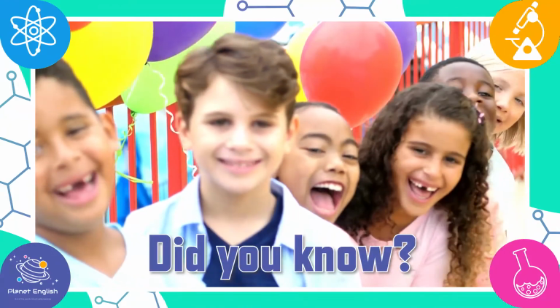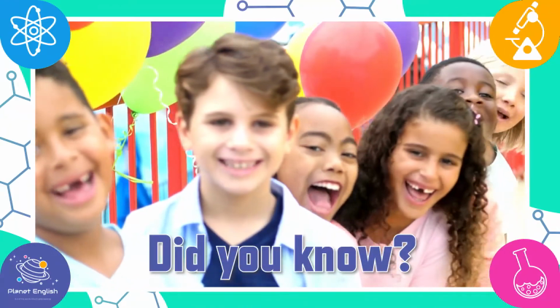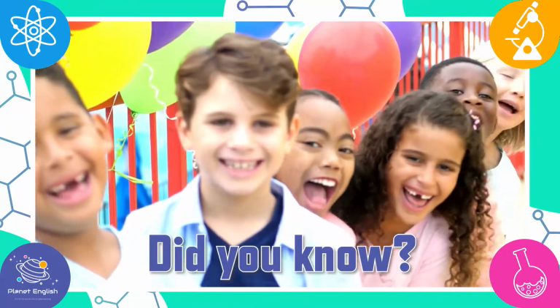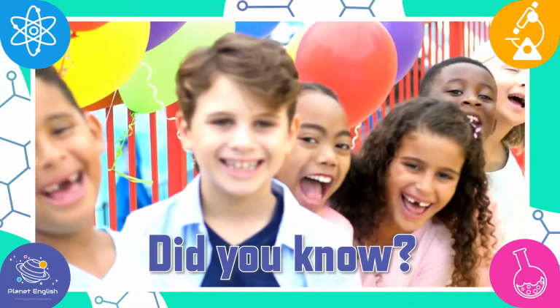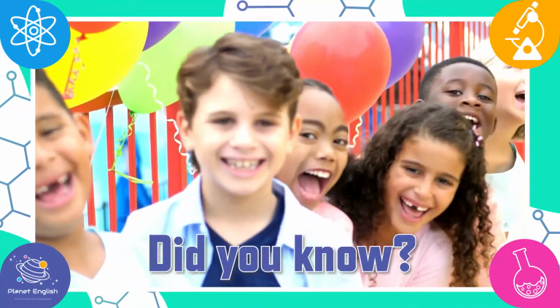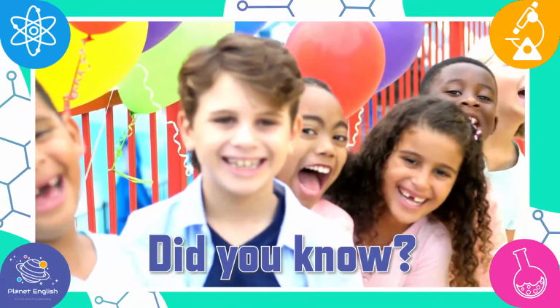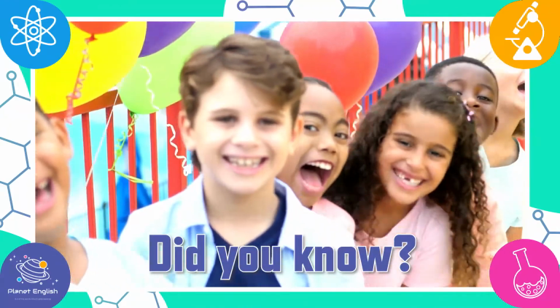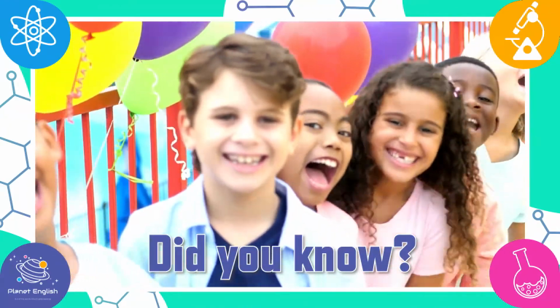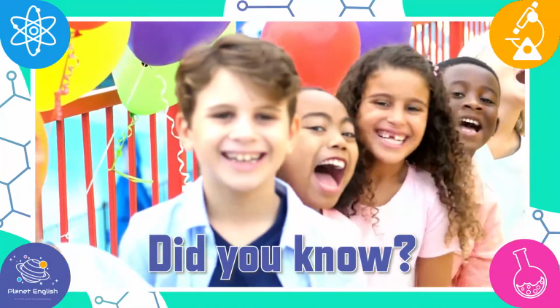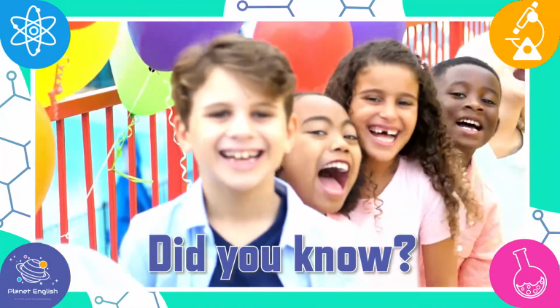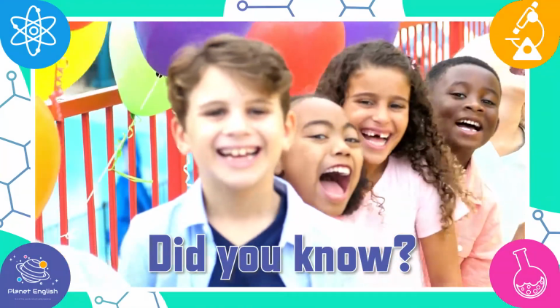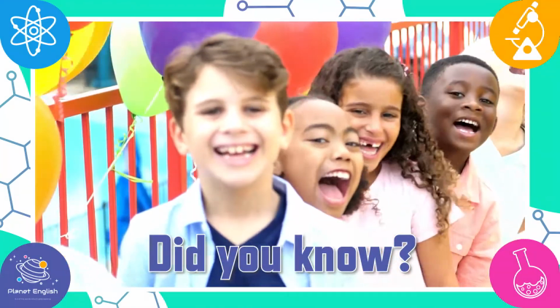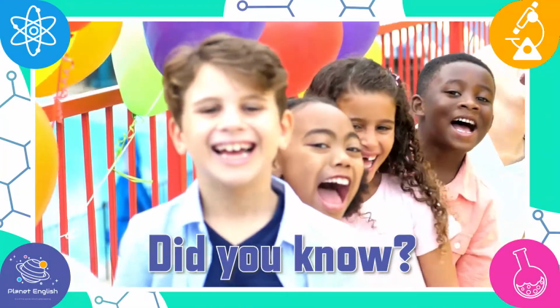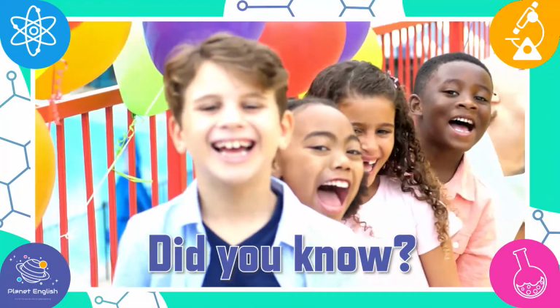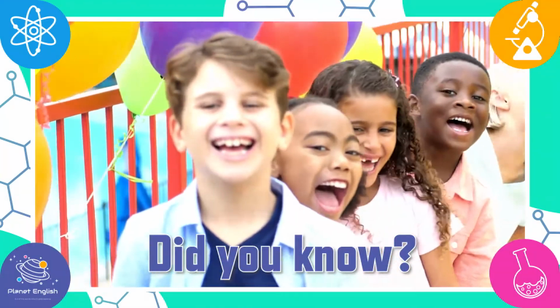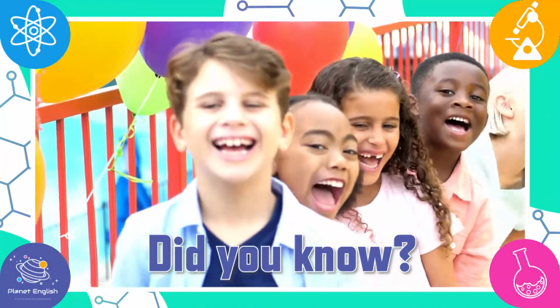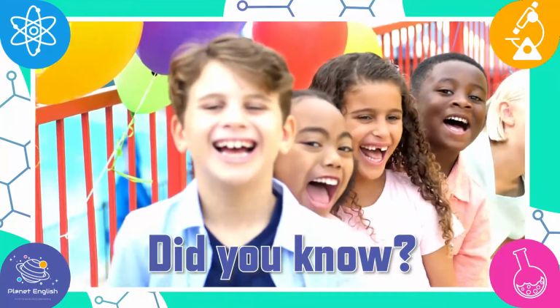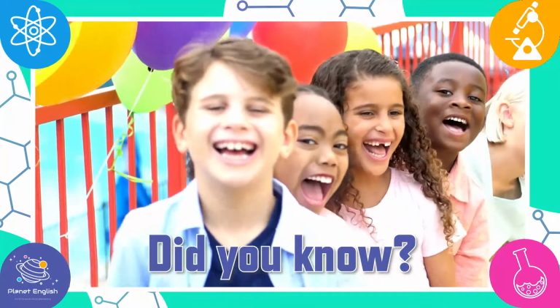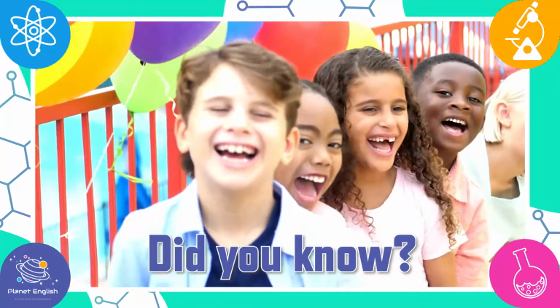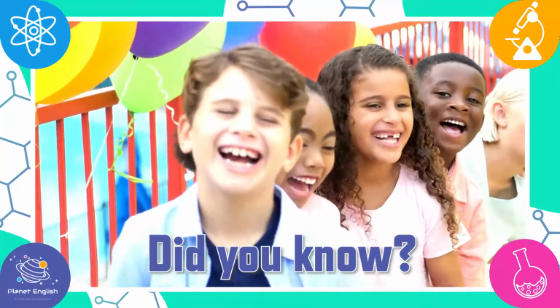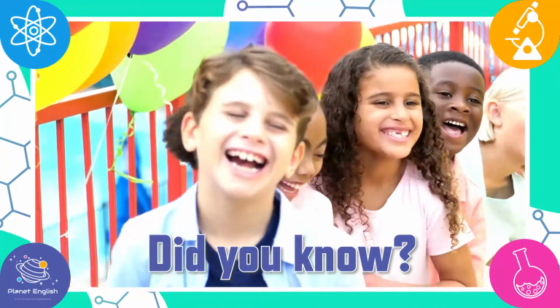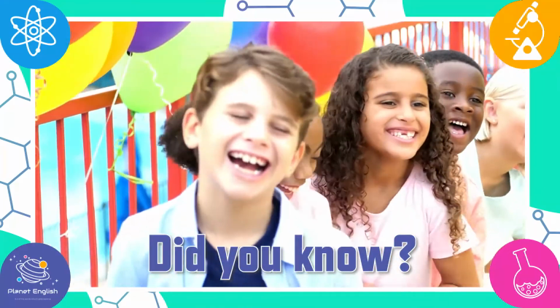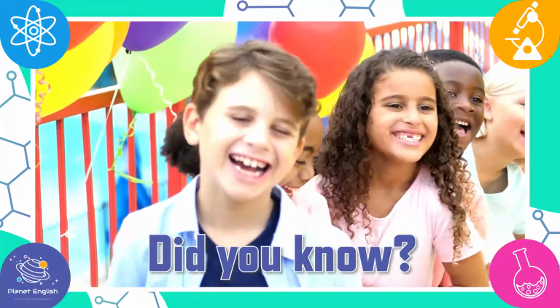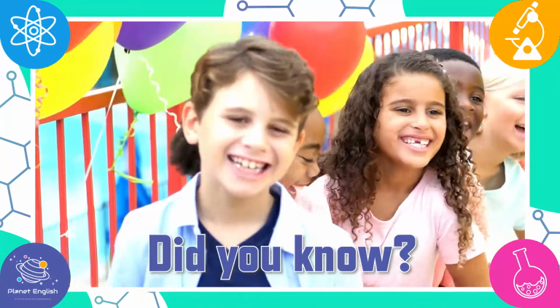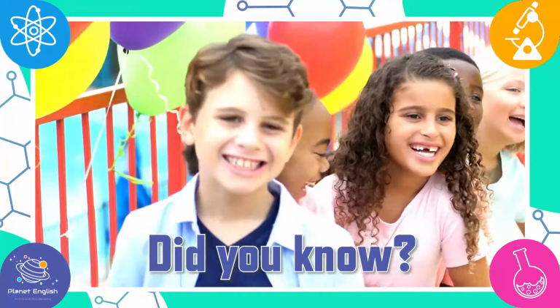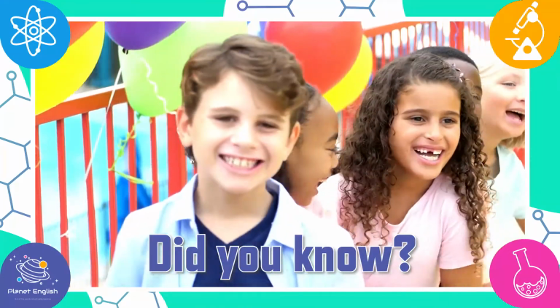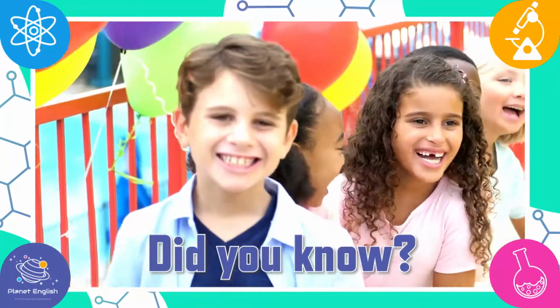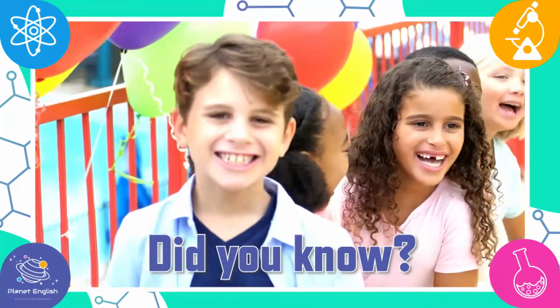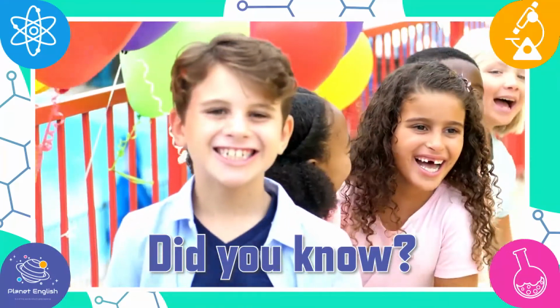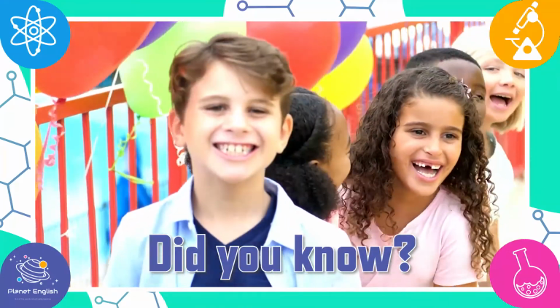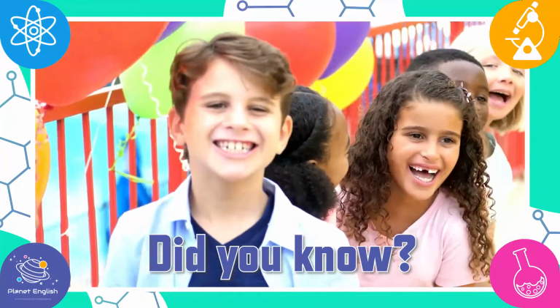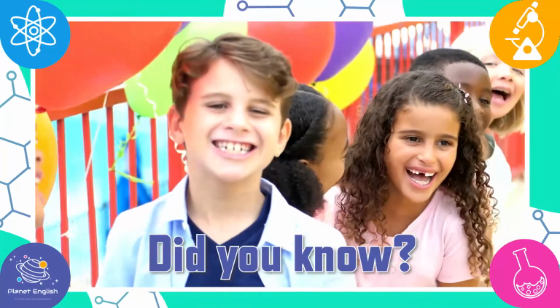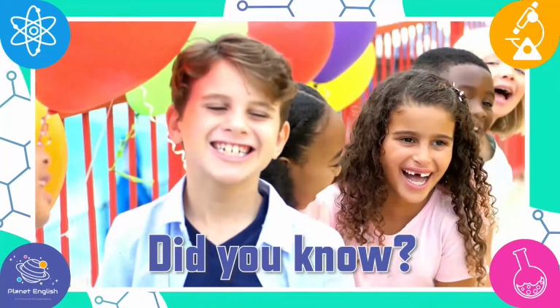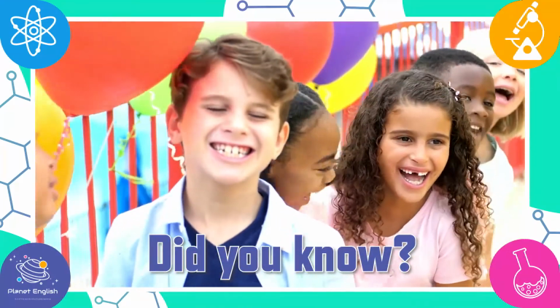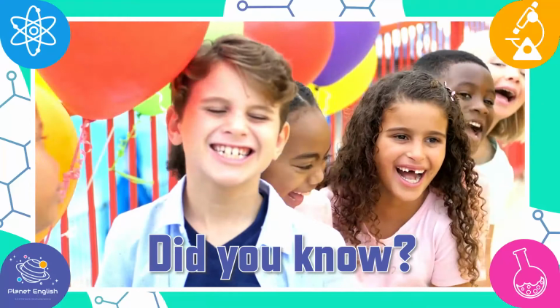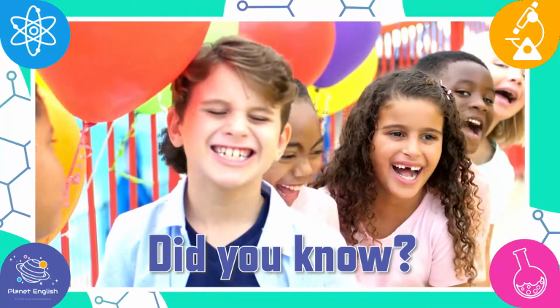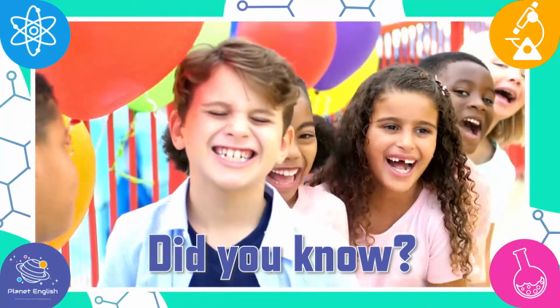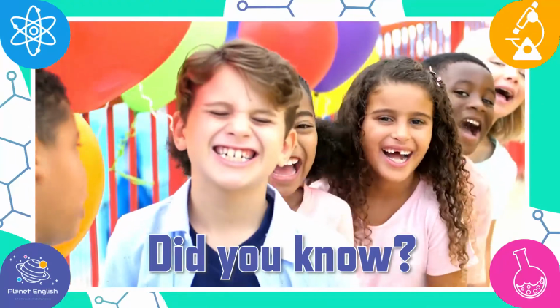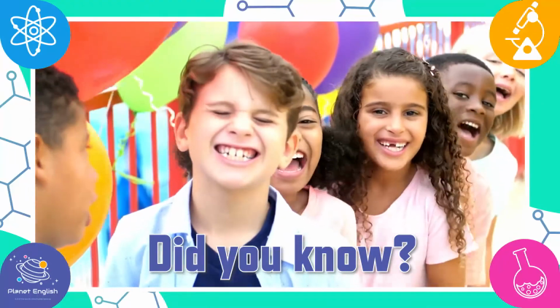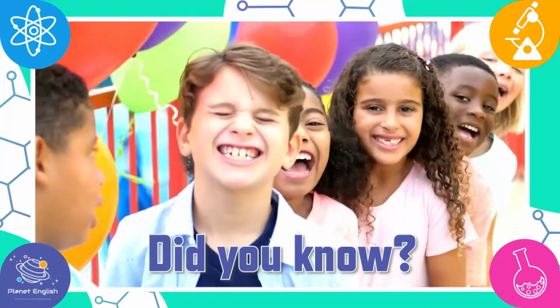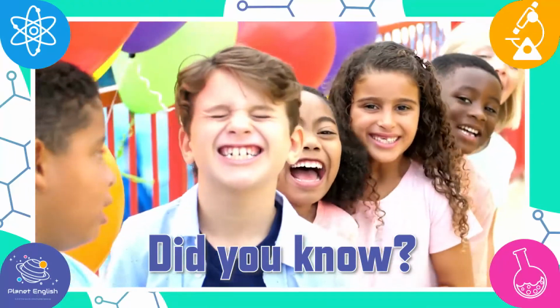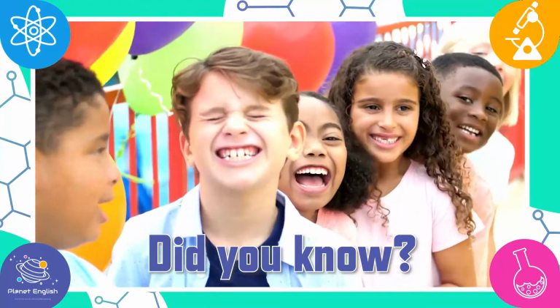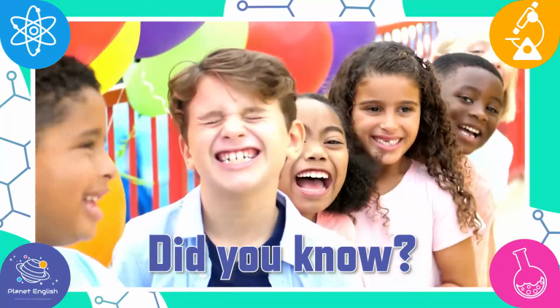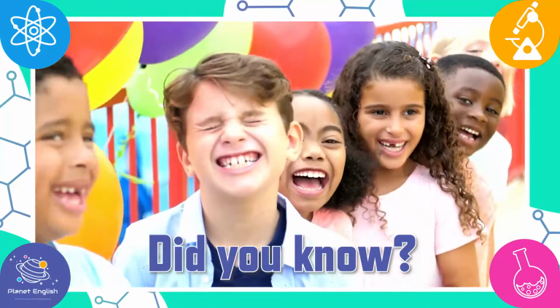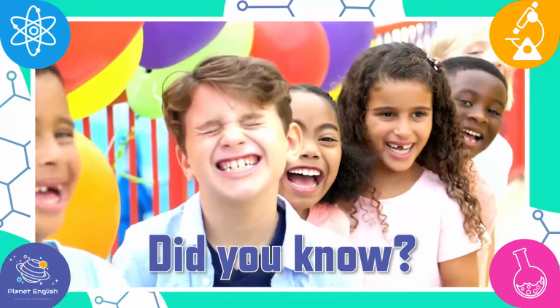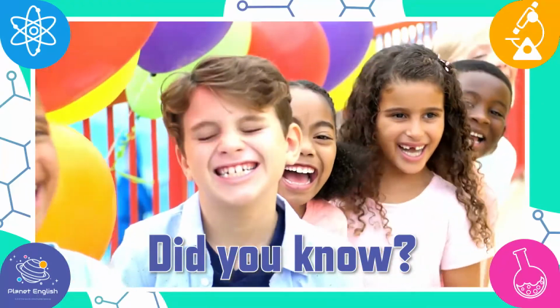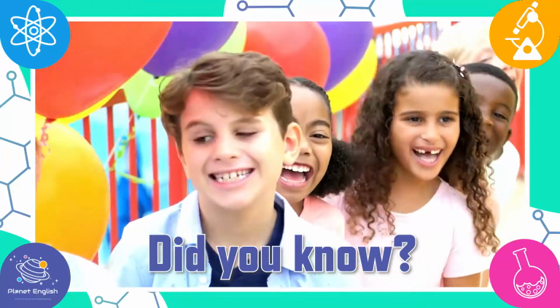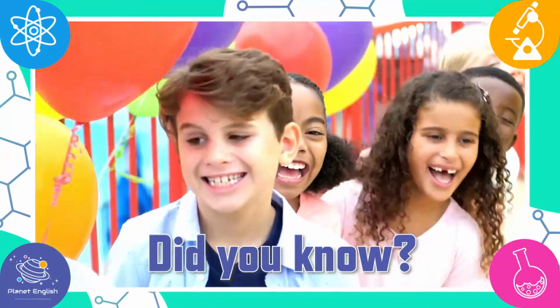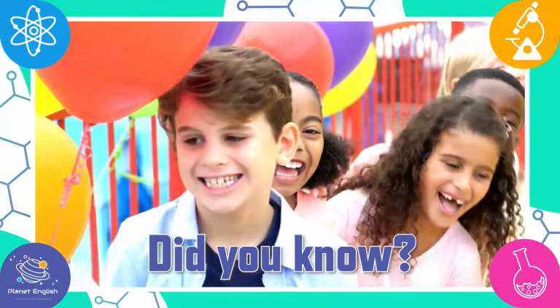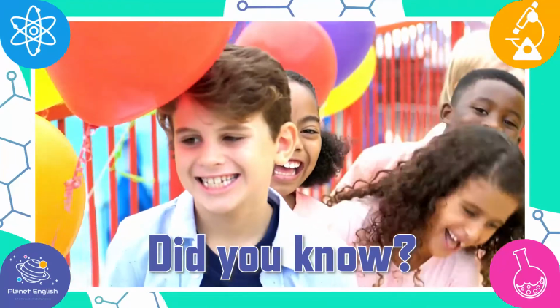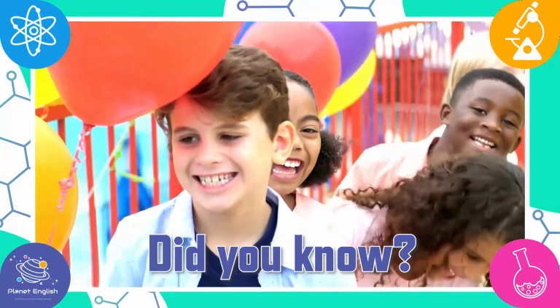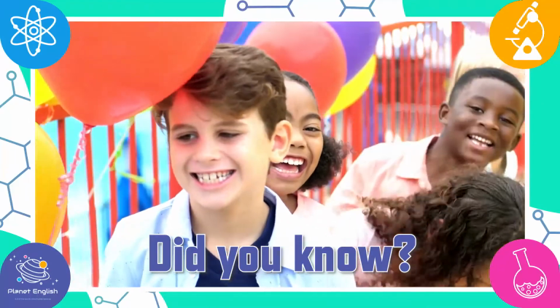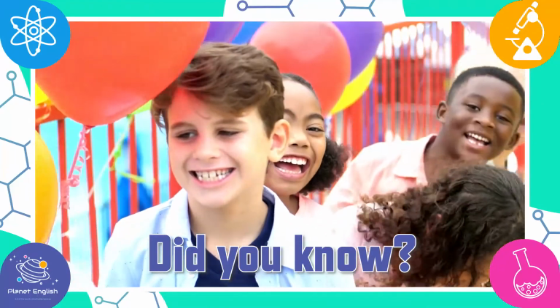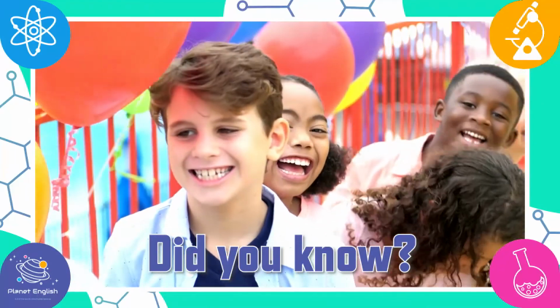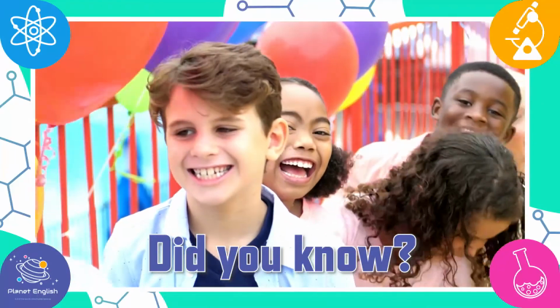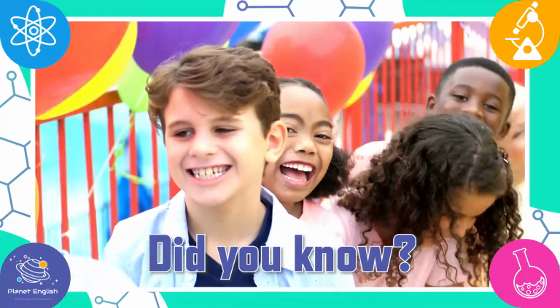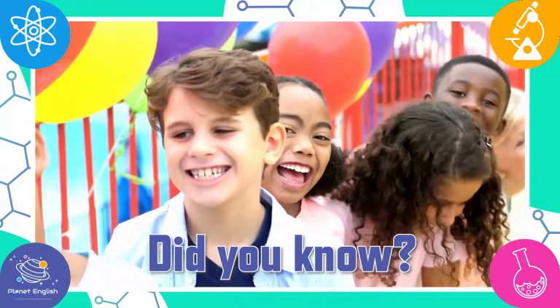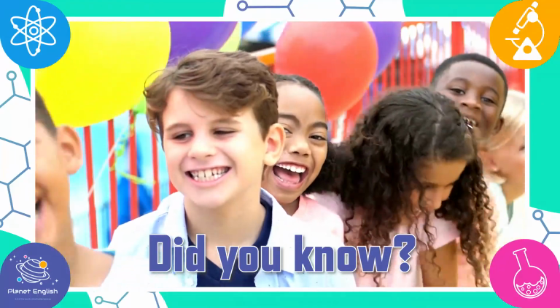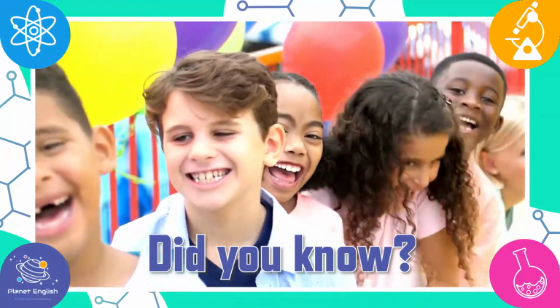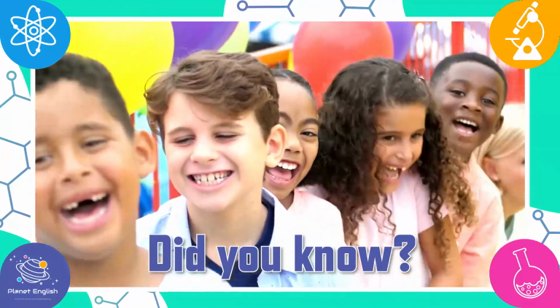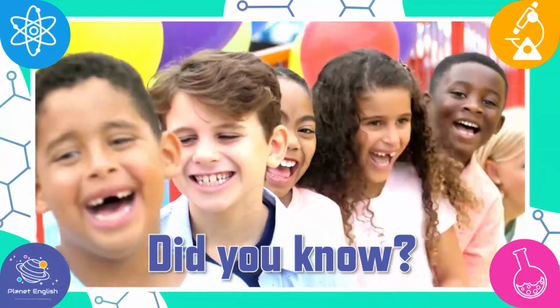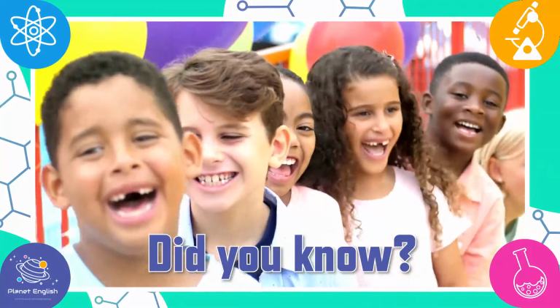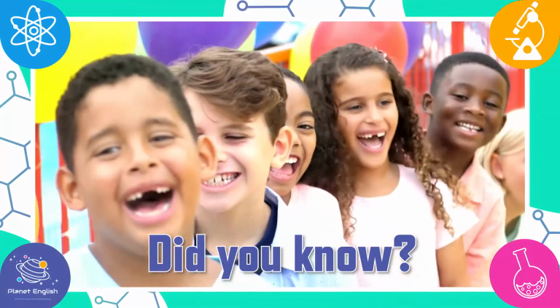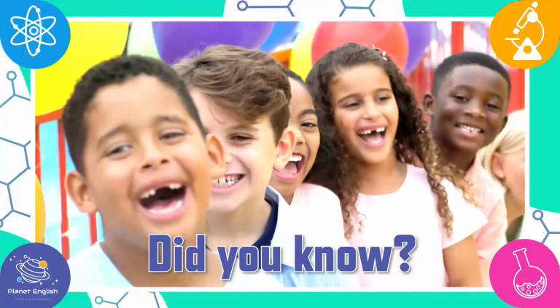Did you know that laughing is good for your heart? It reduces stress and gives a boost to your immune system.